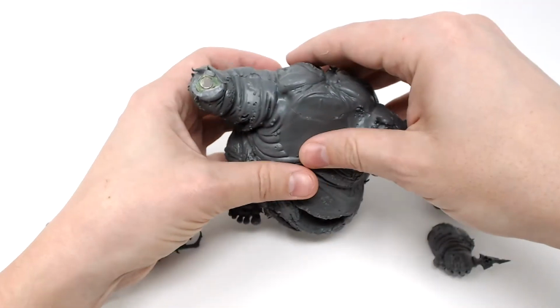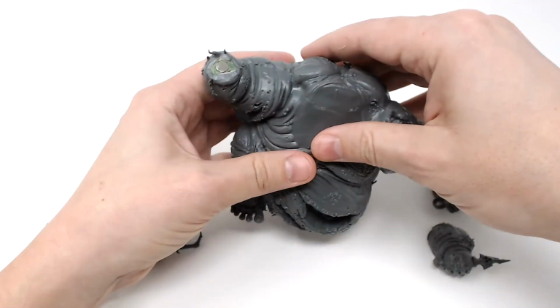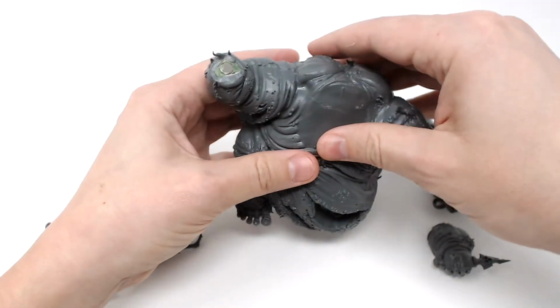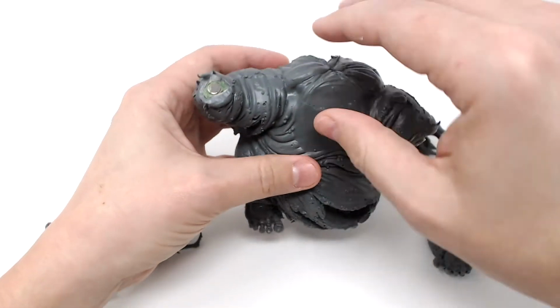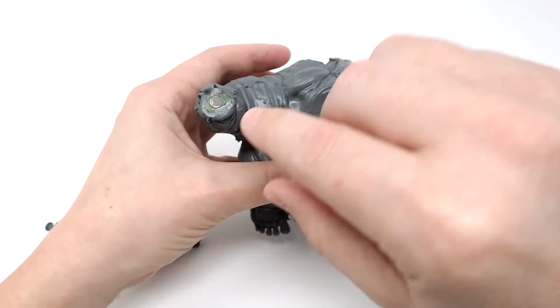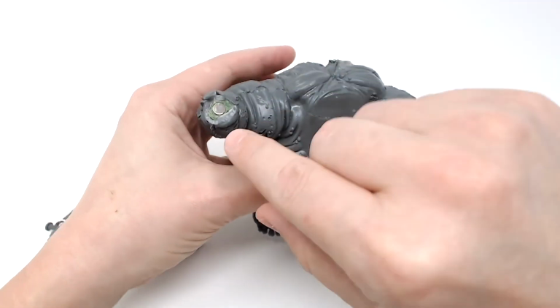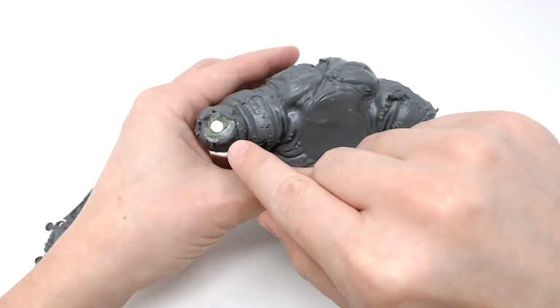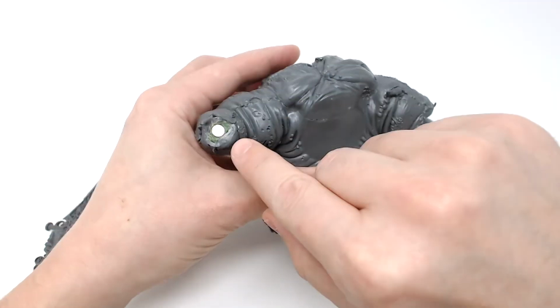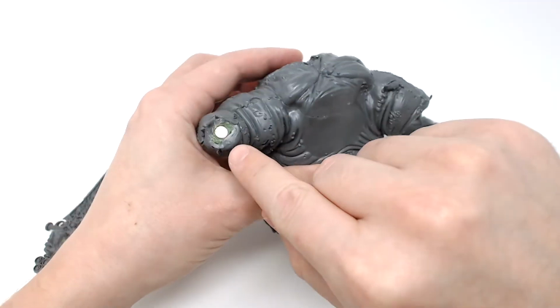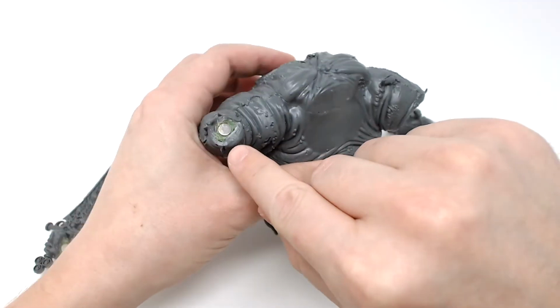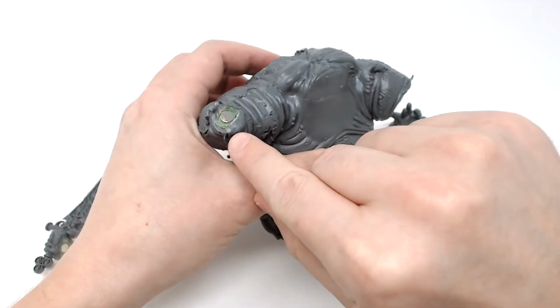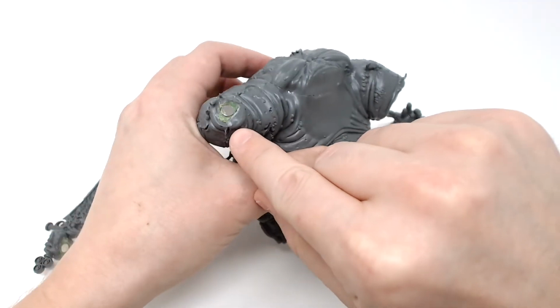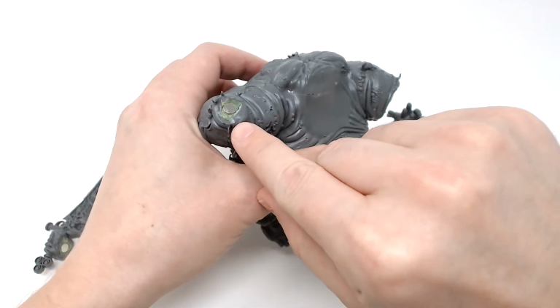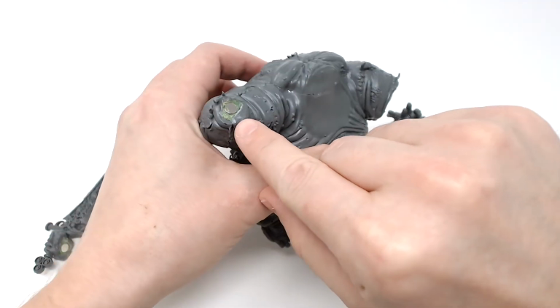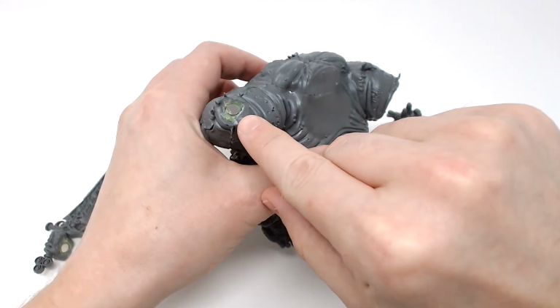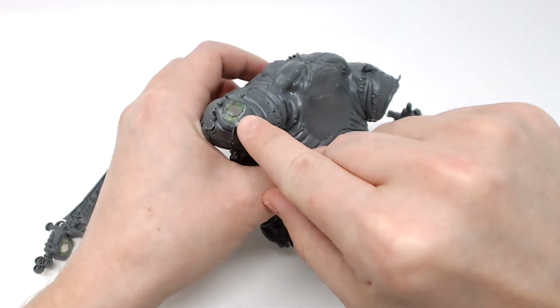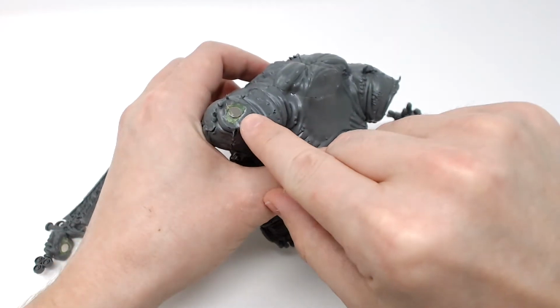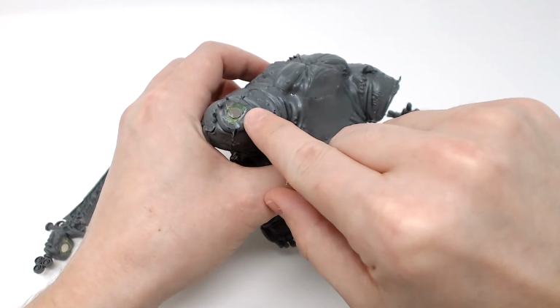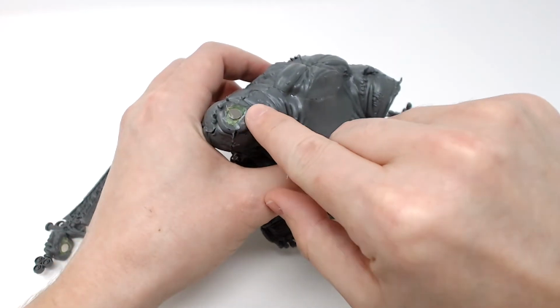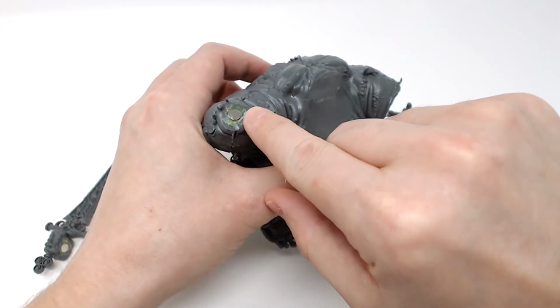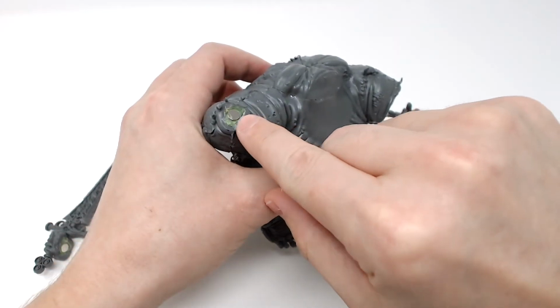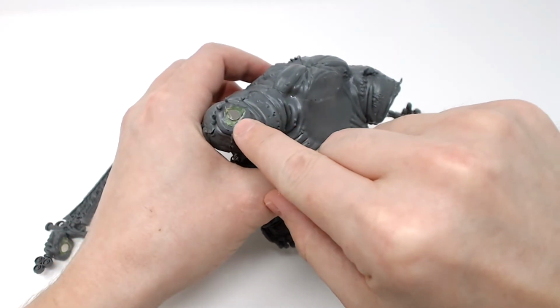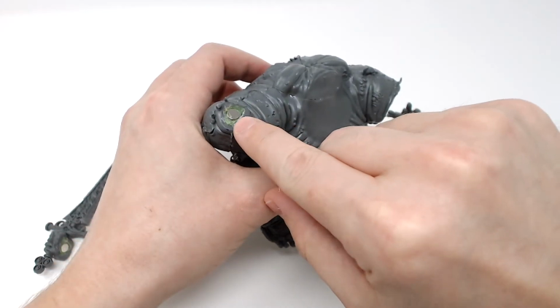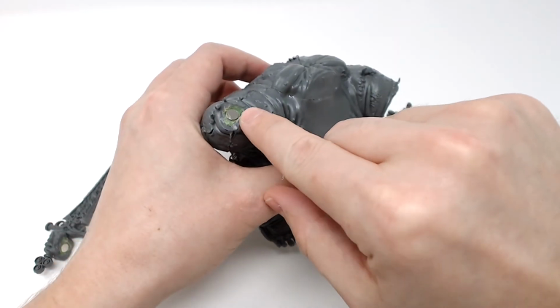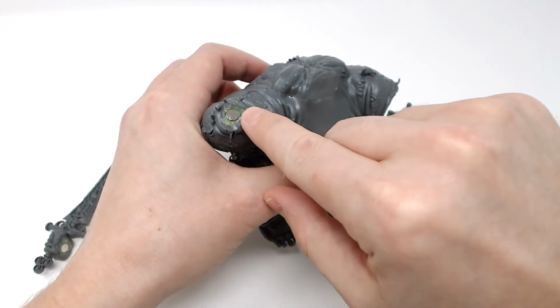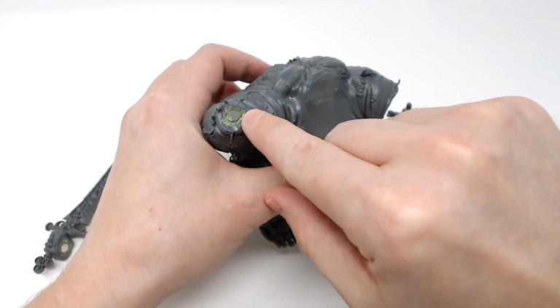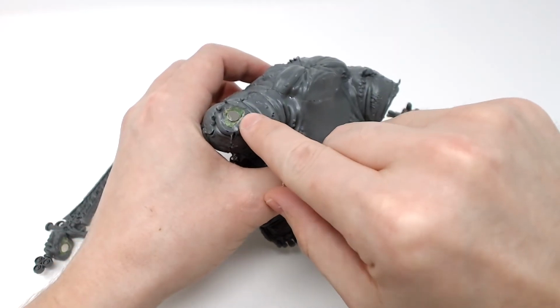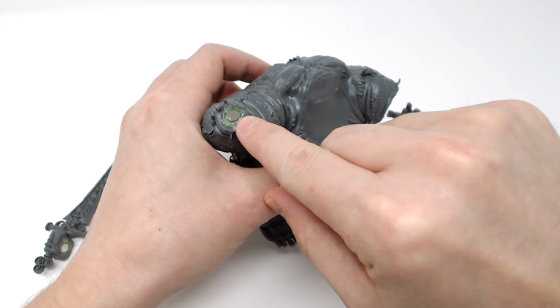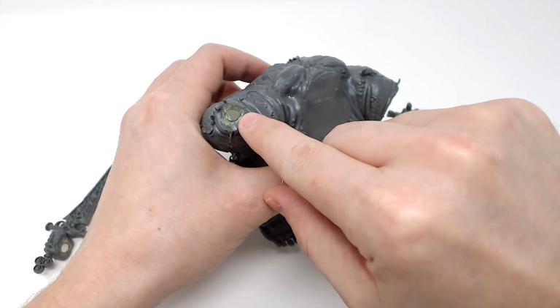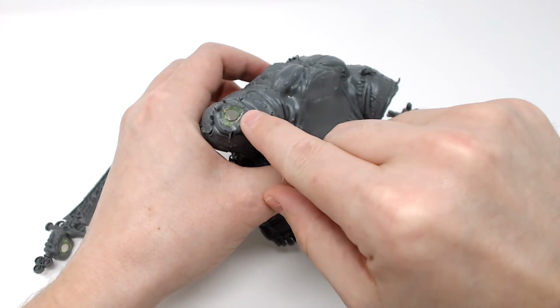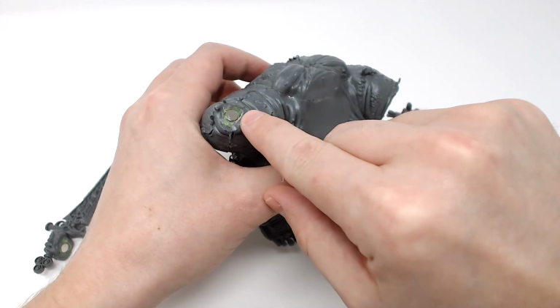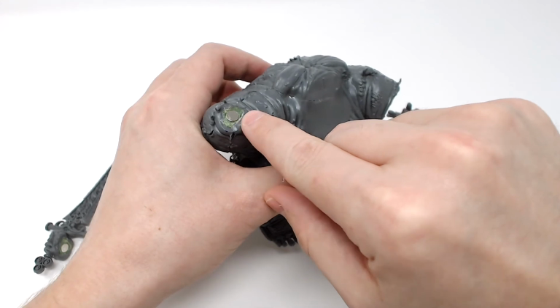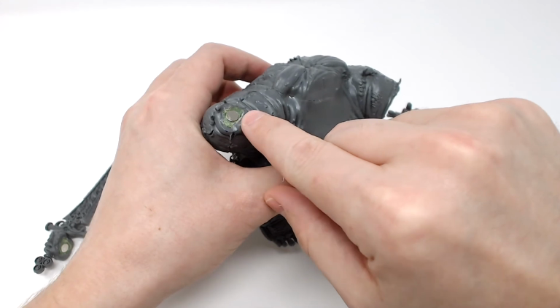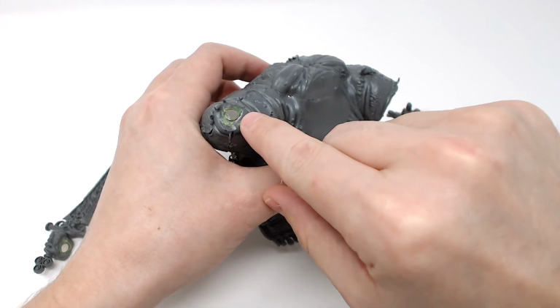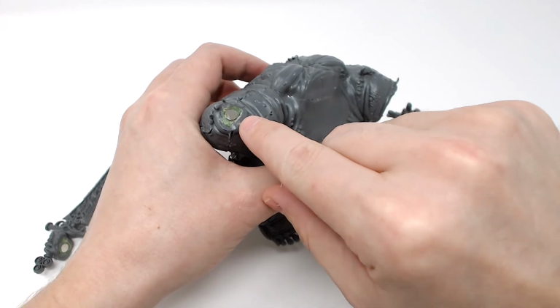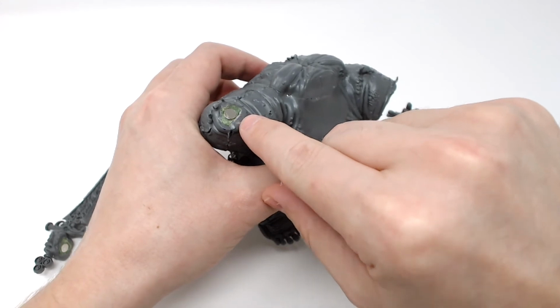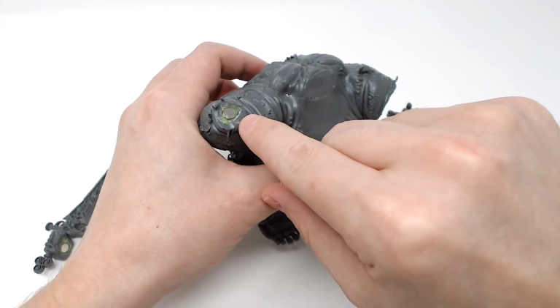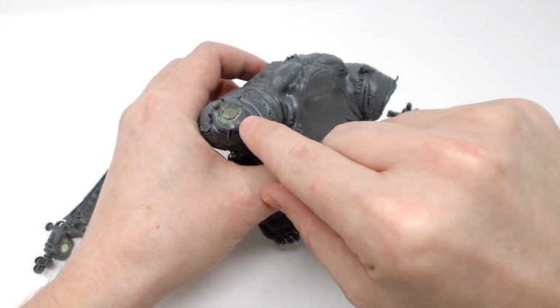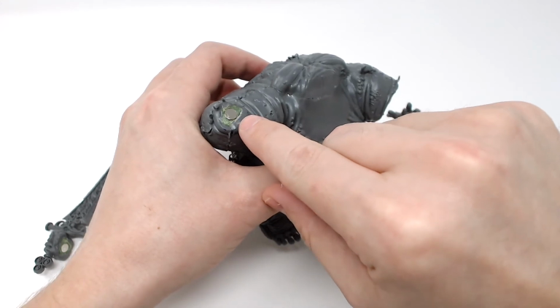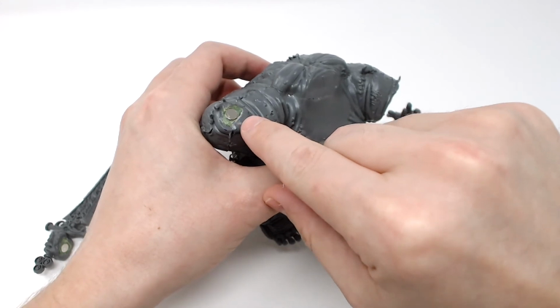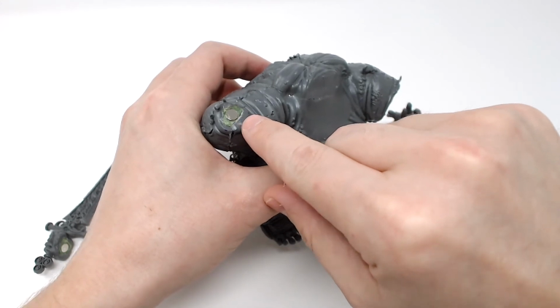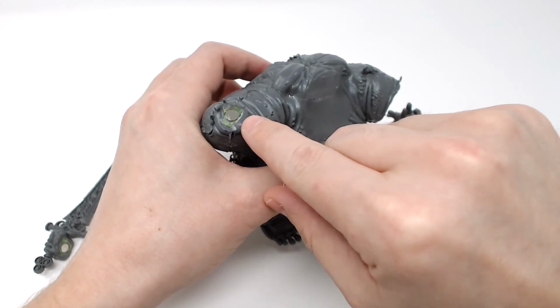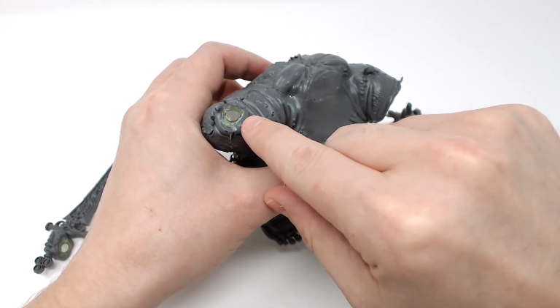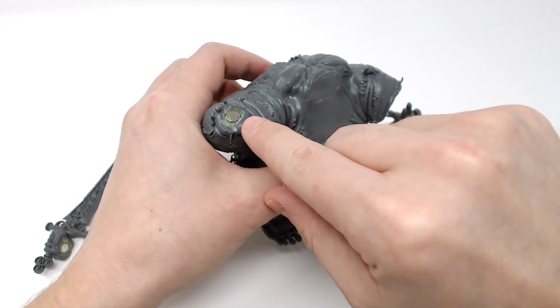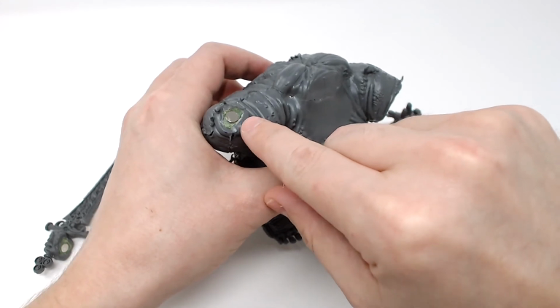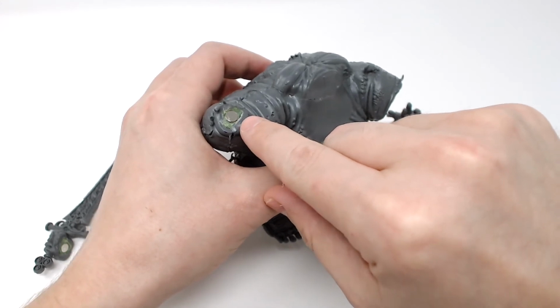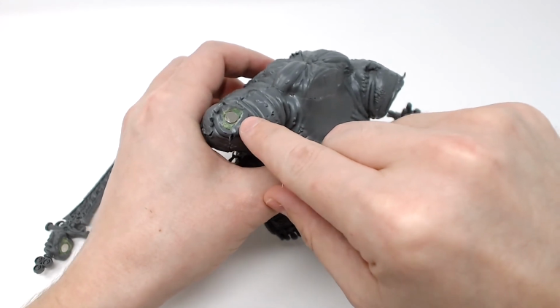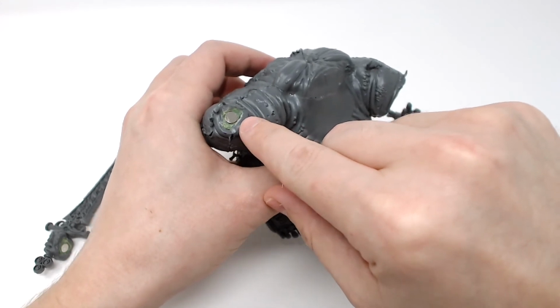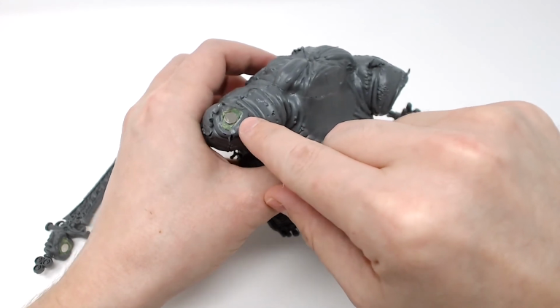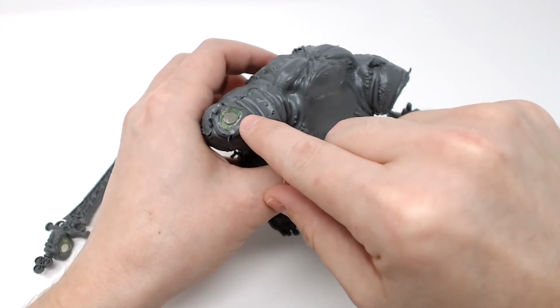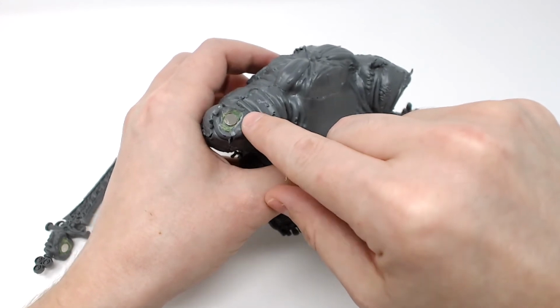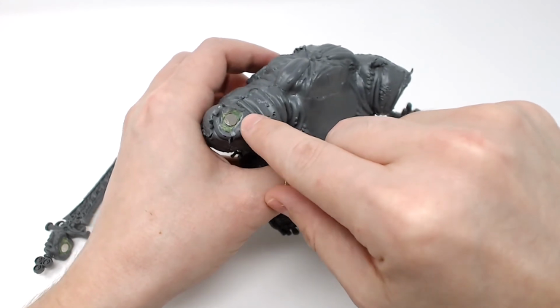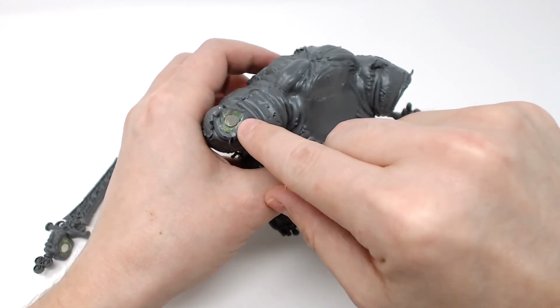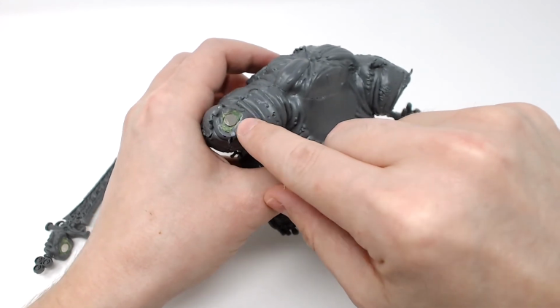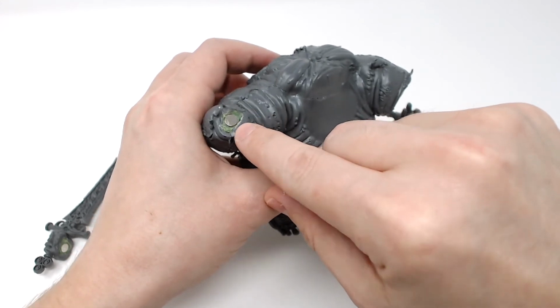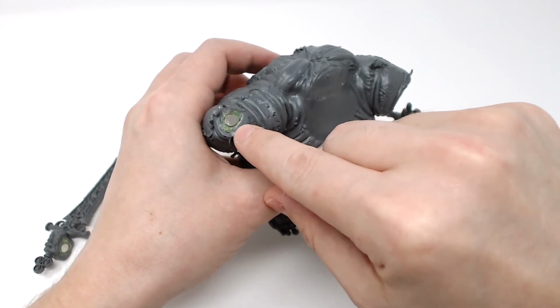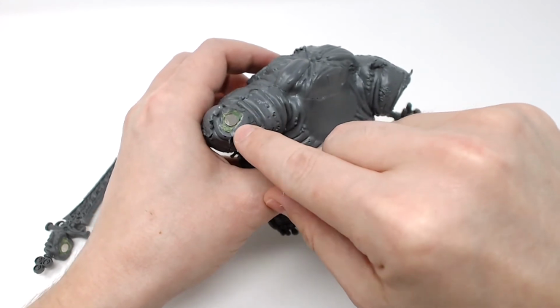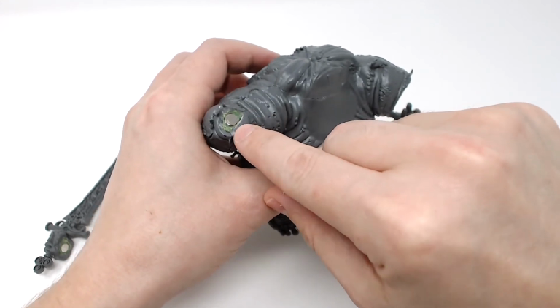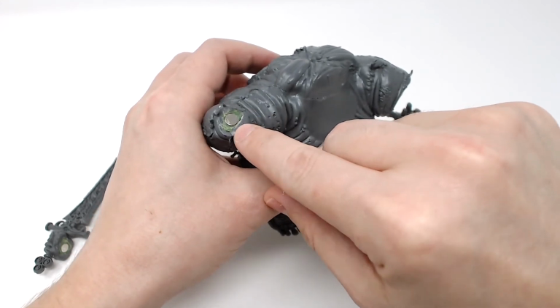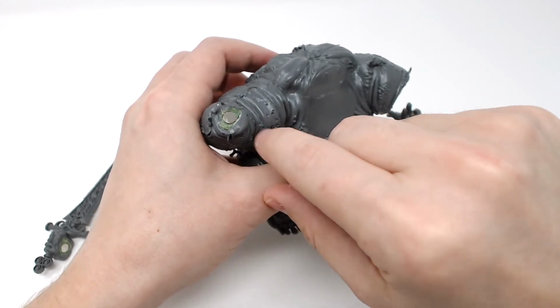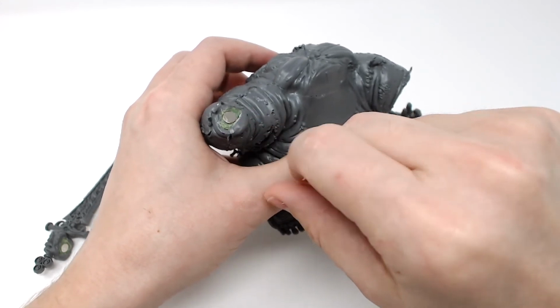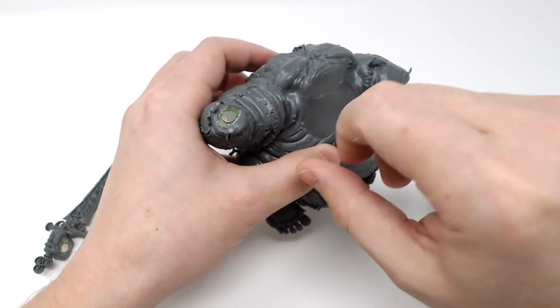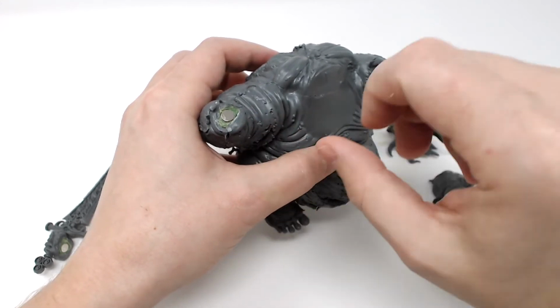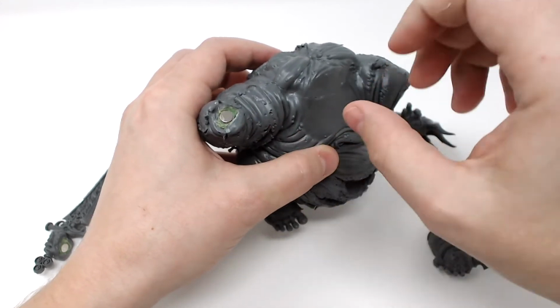On this right arm, there's a plastic lip that I kept to align the arms, but after the green stuff had dried, I removed it for a smoother connection.